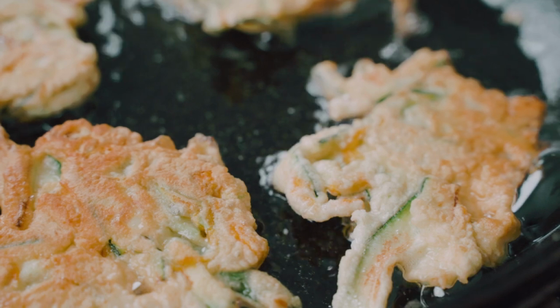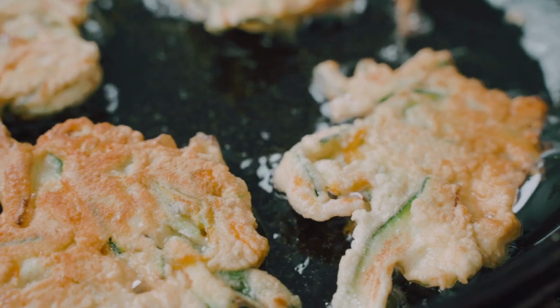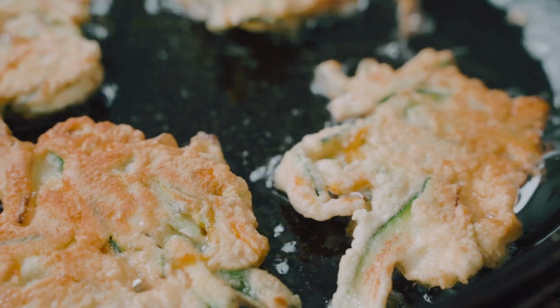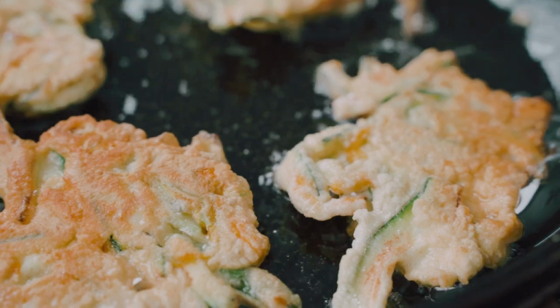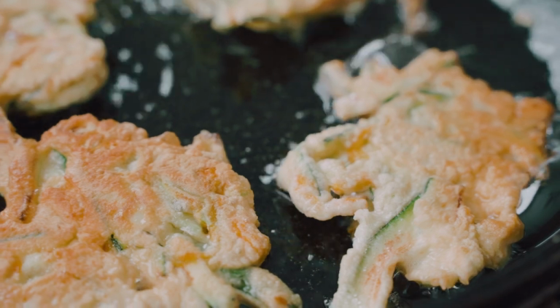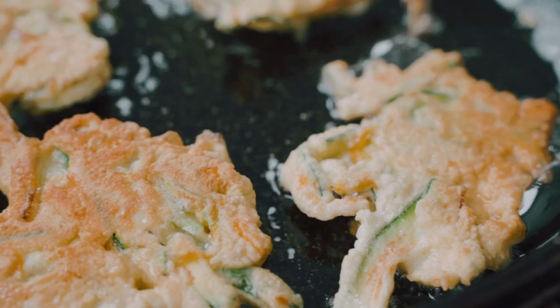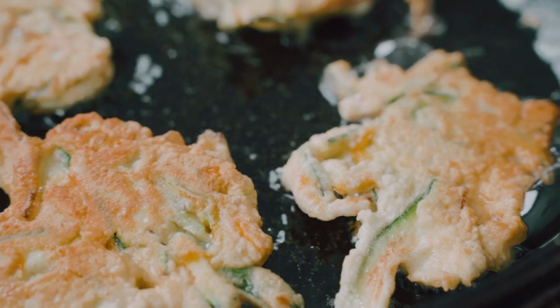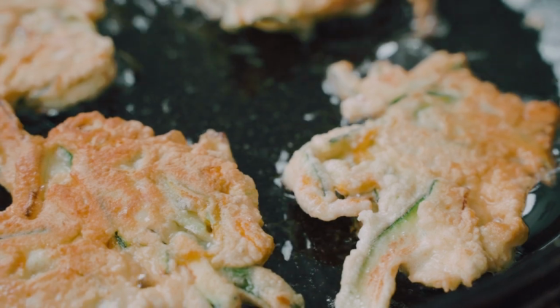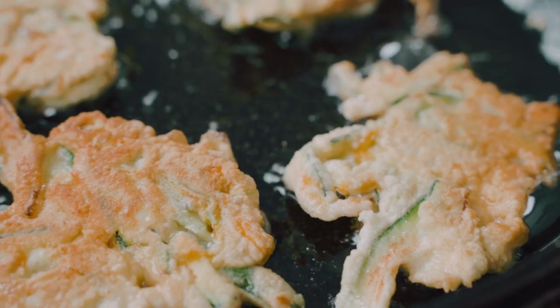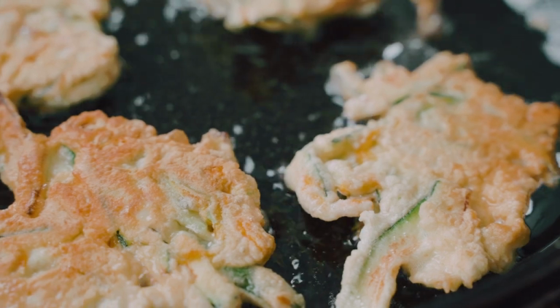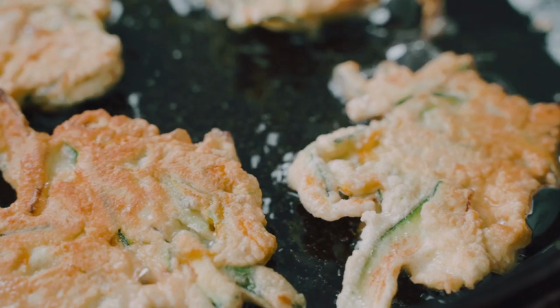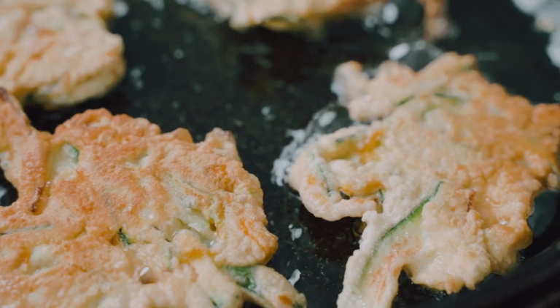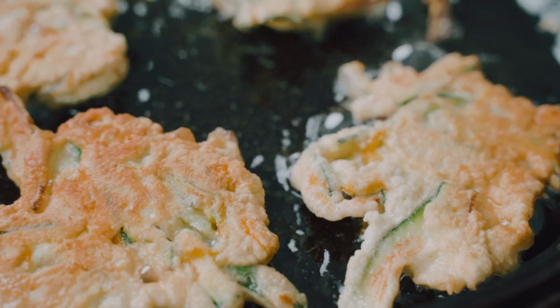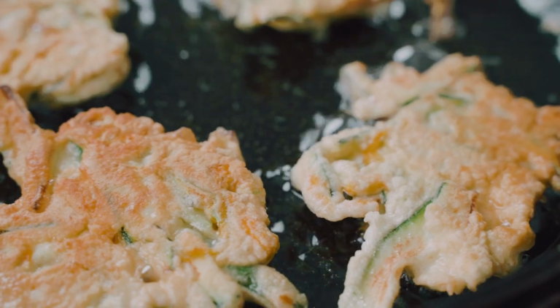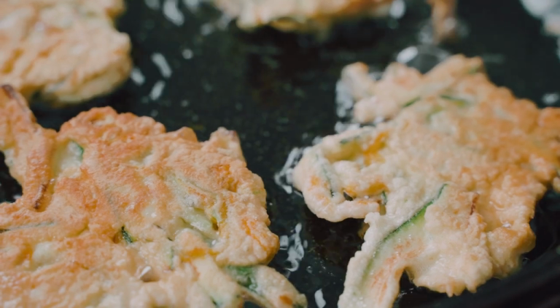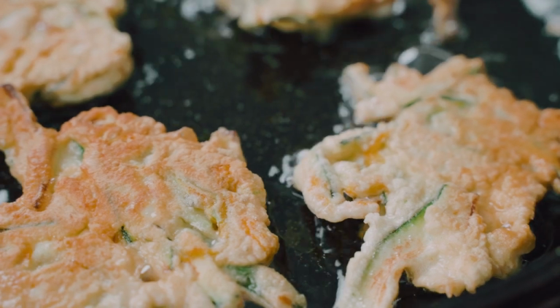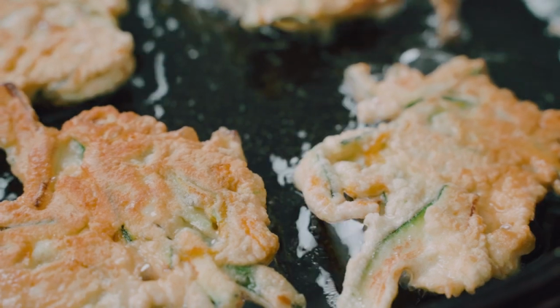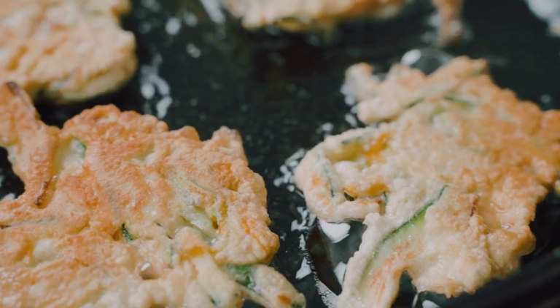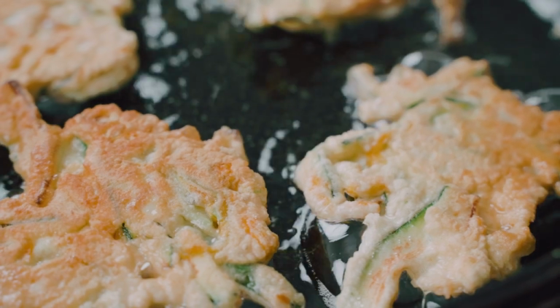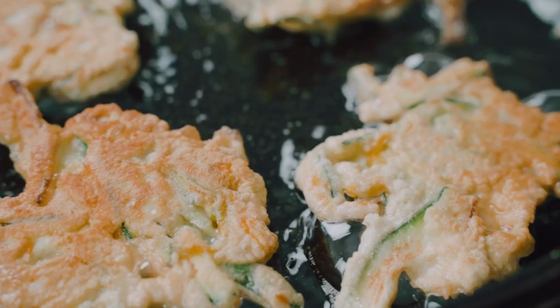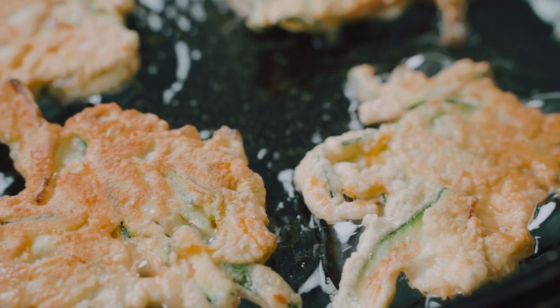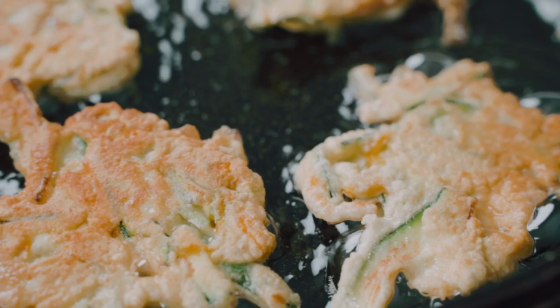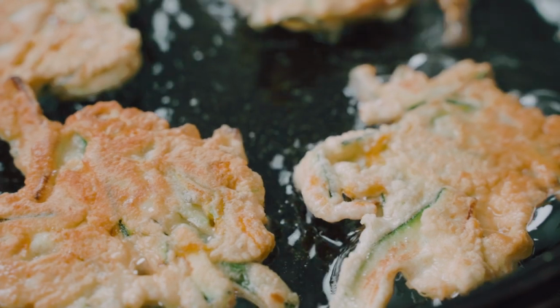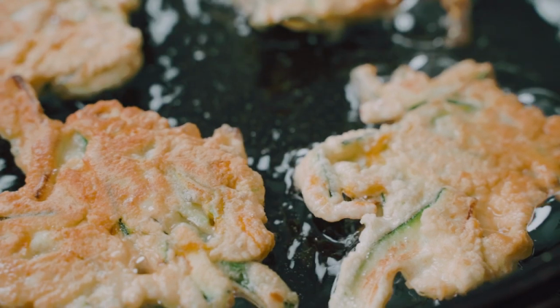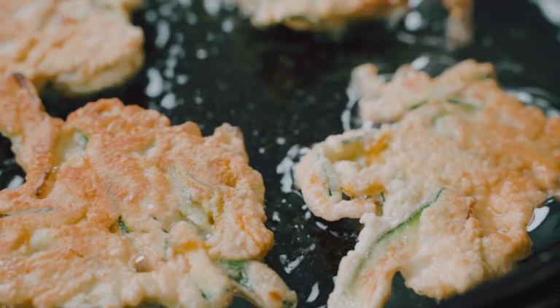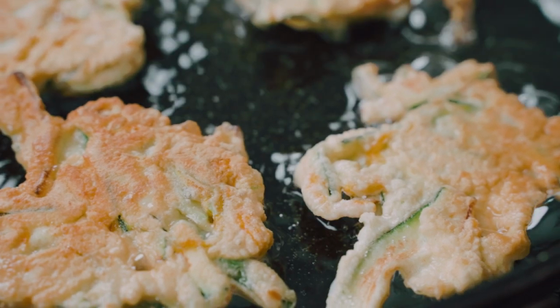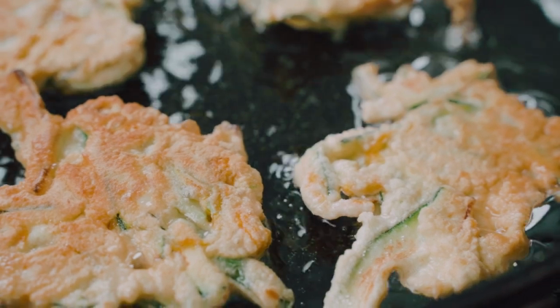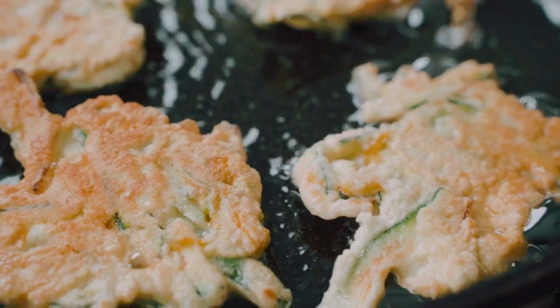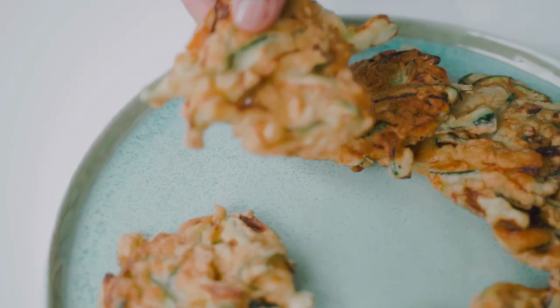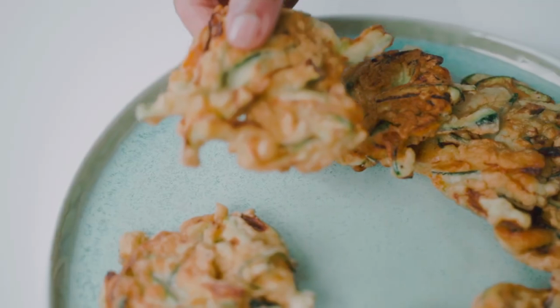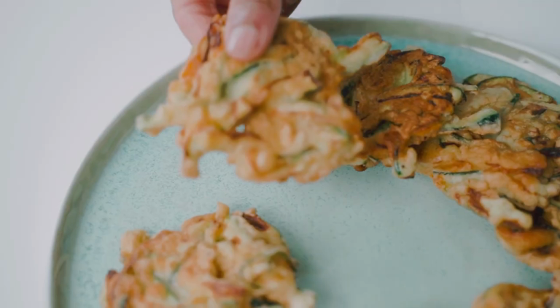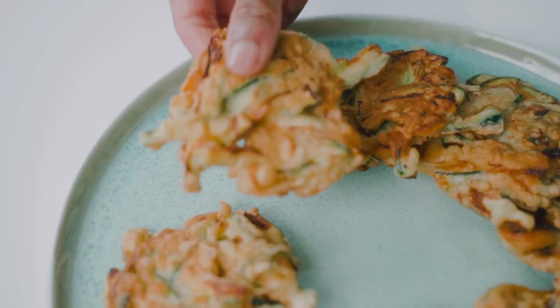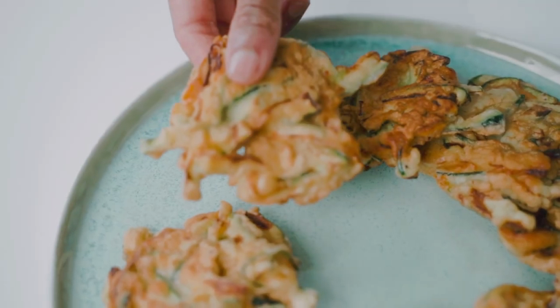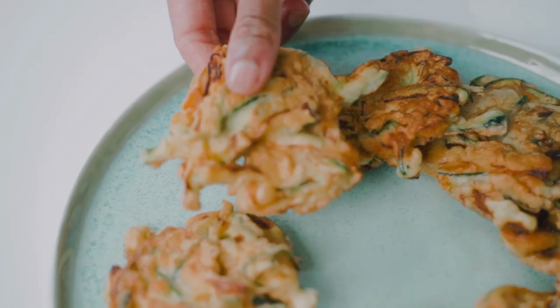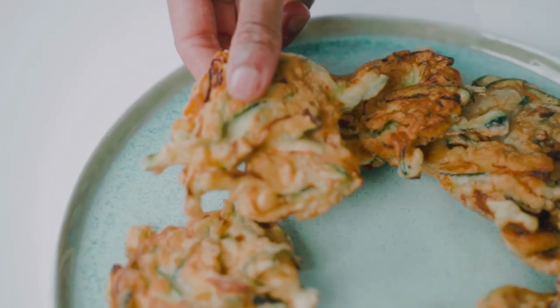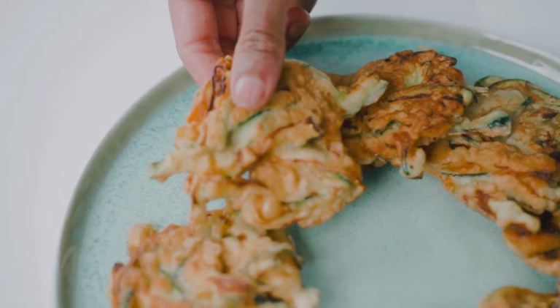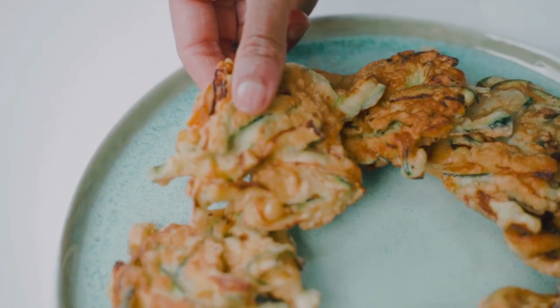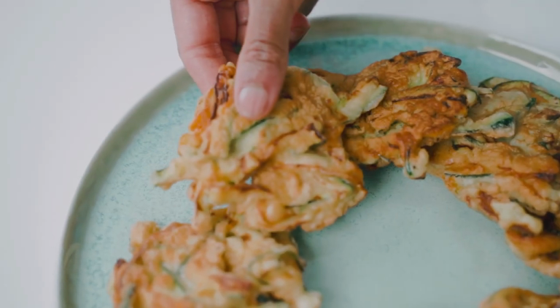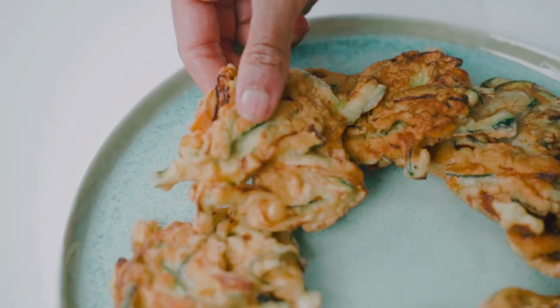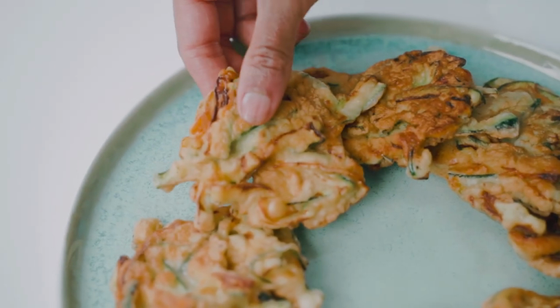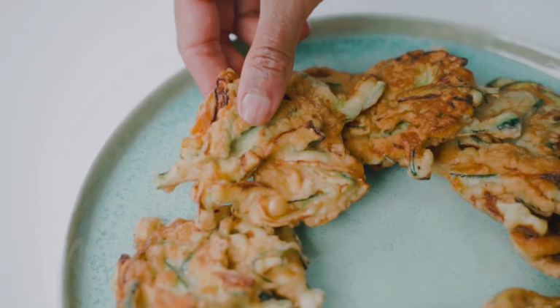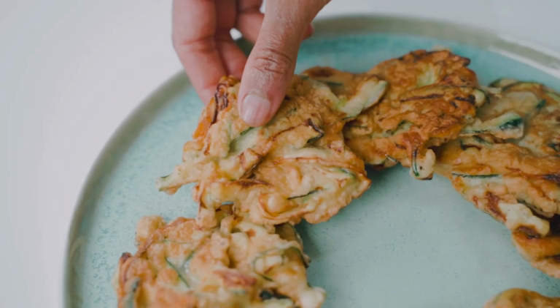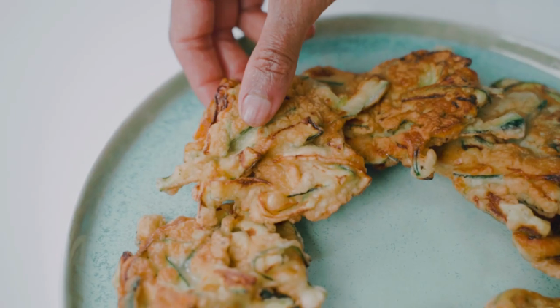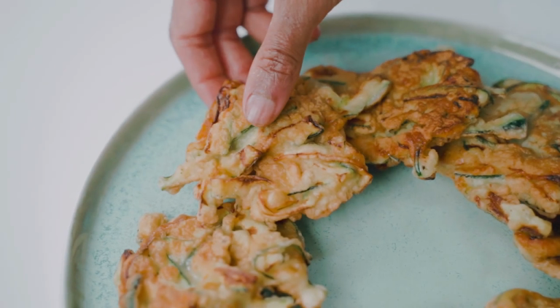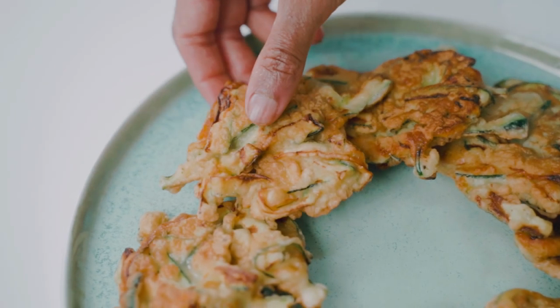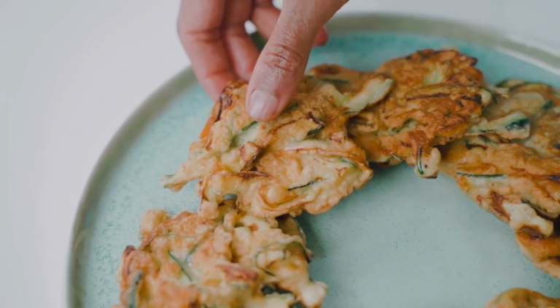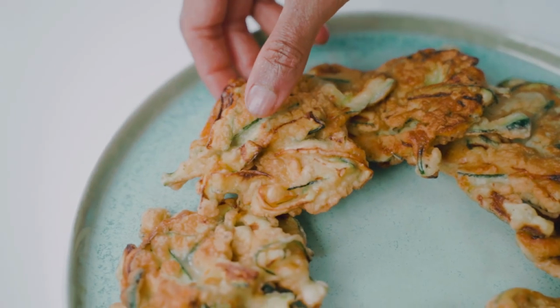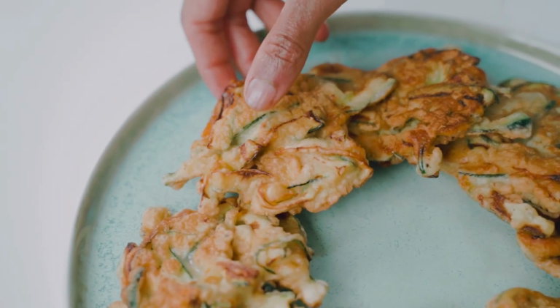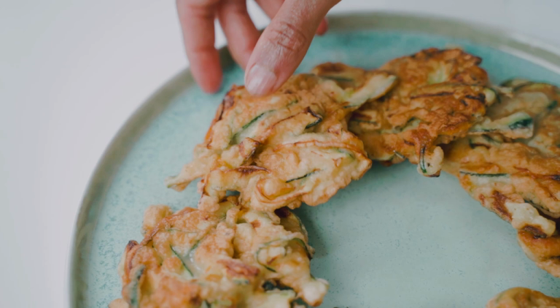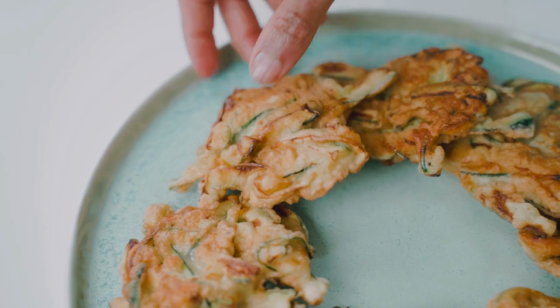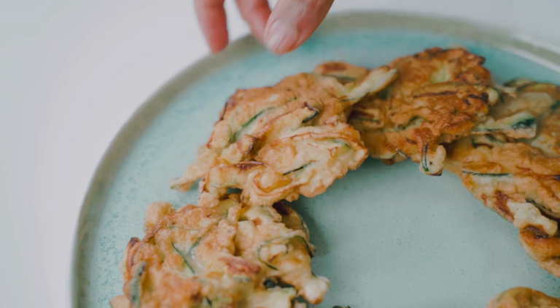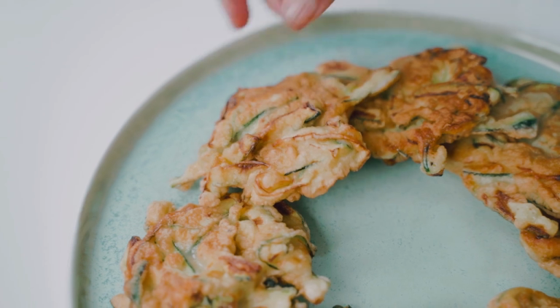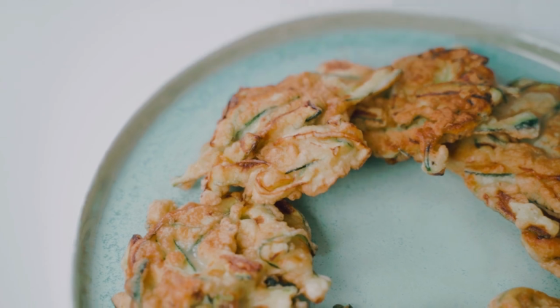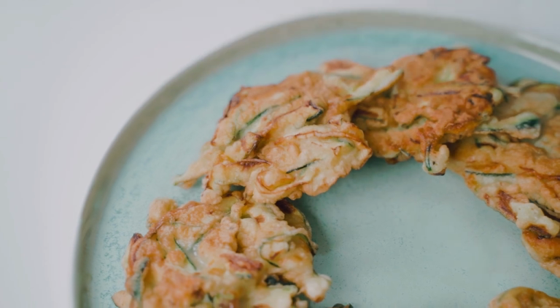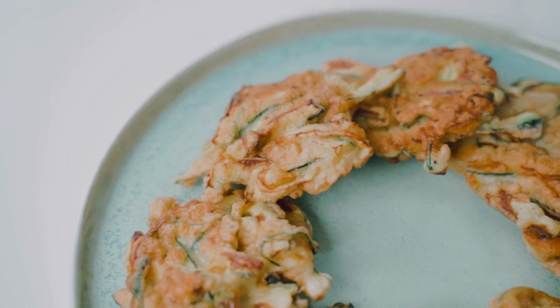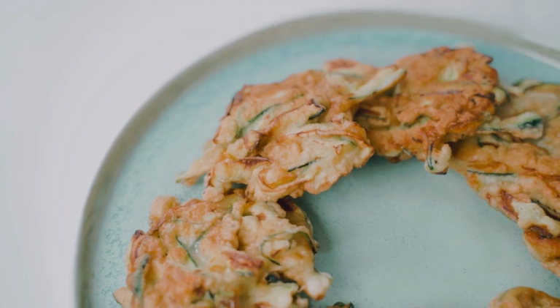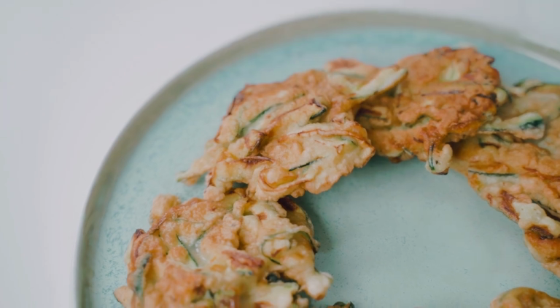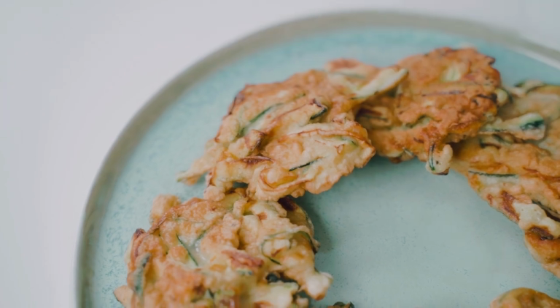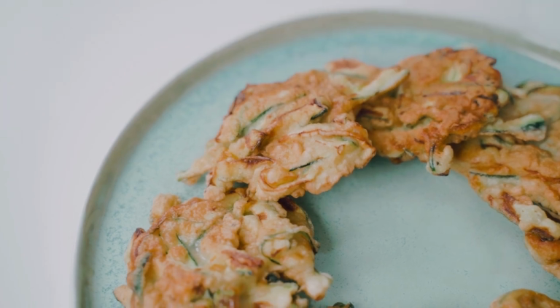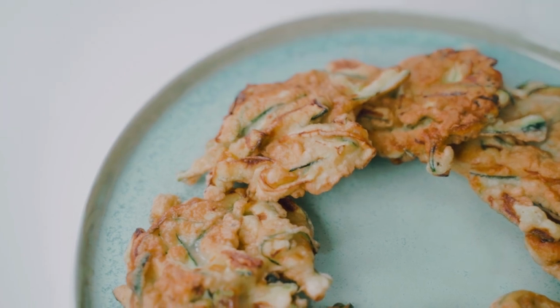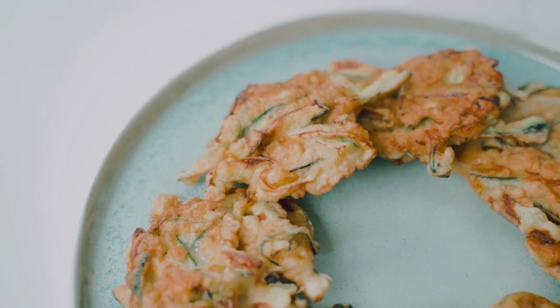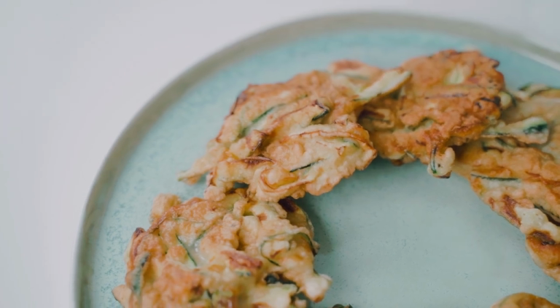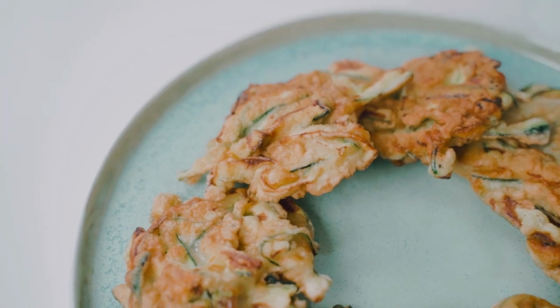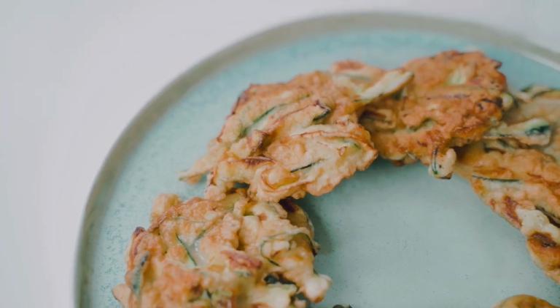Ciao! We're celebrating zucchini with crispy Italian zucchini fritters. You won't be able to stop at just one.